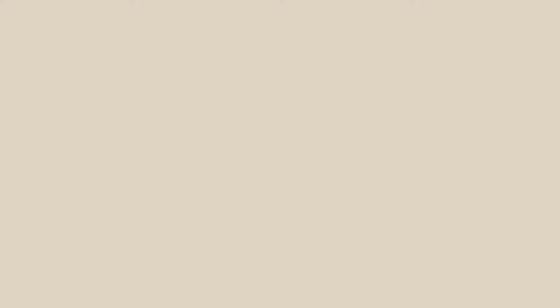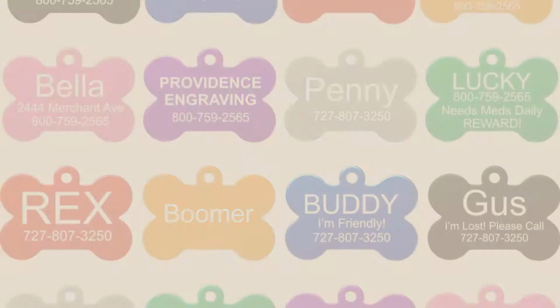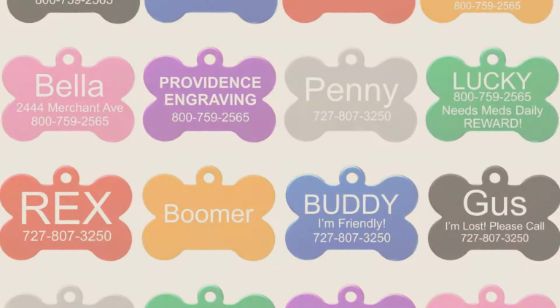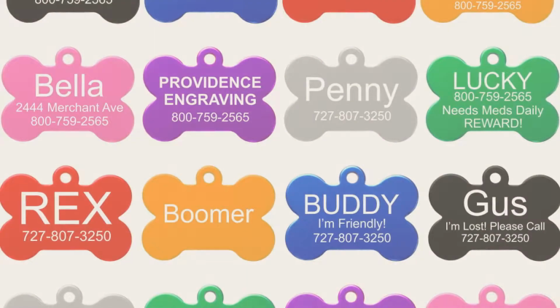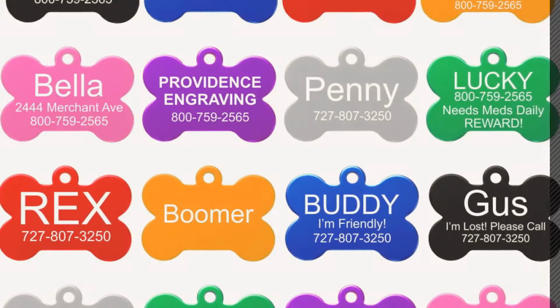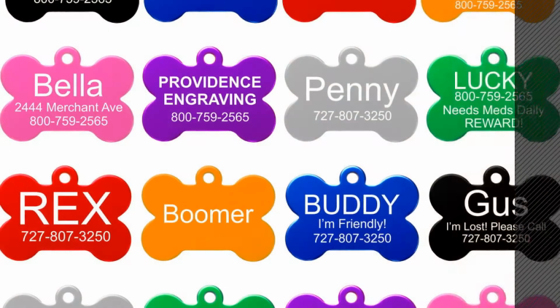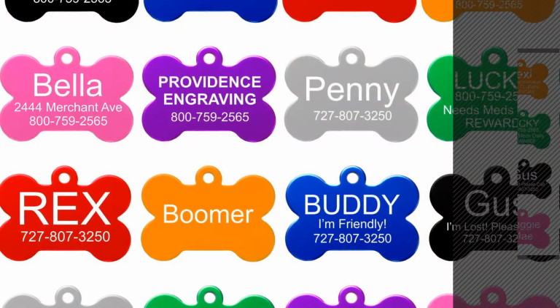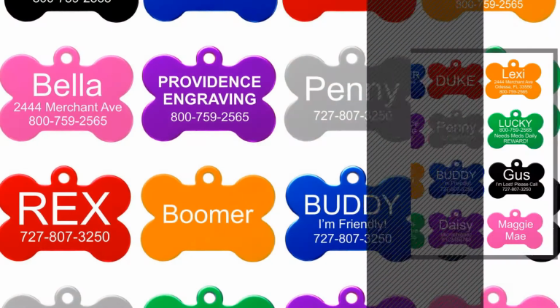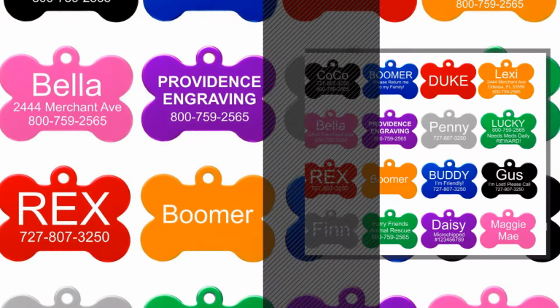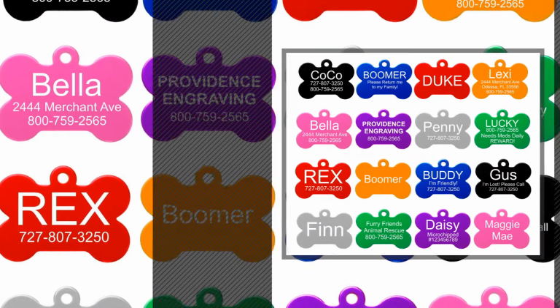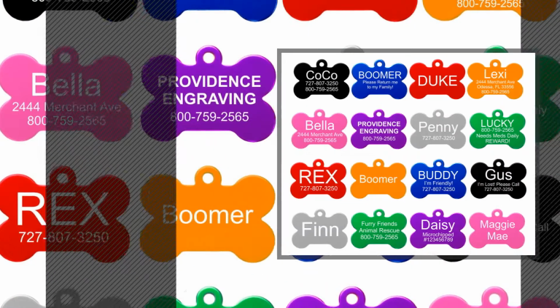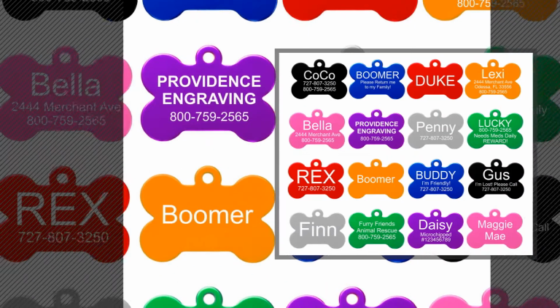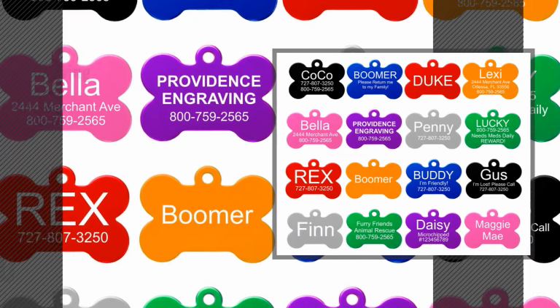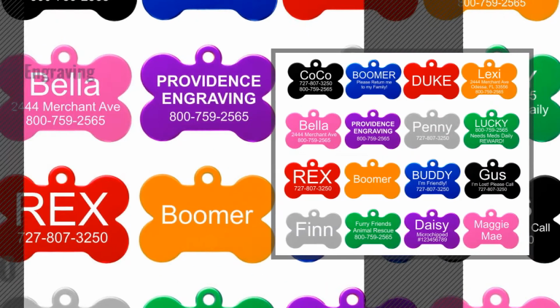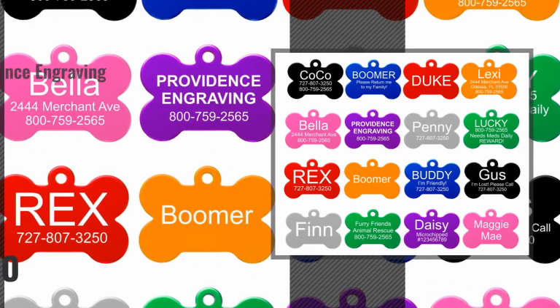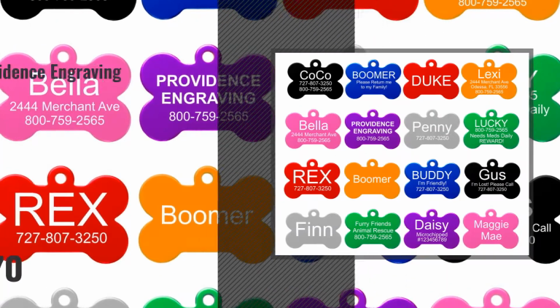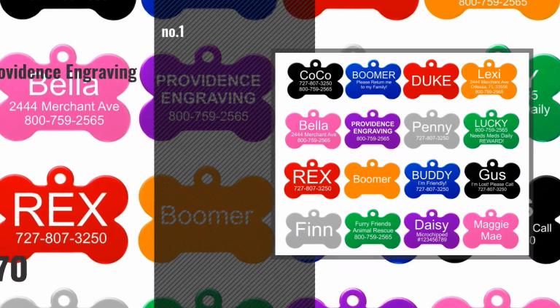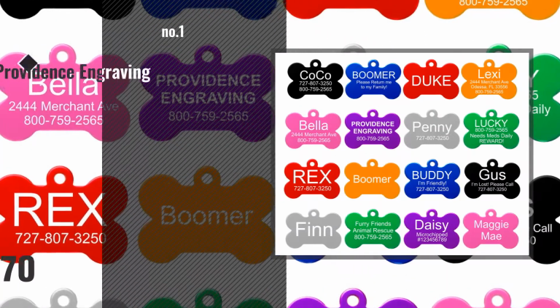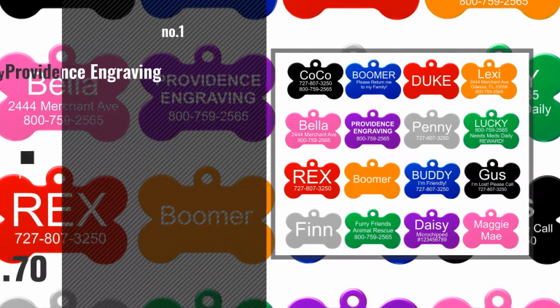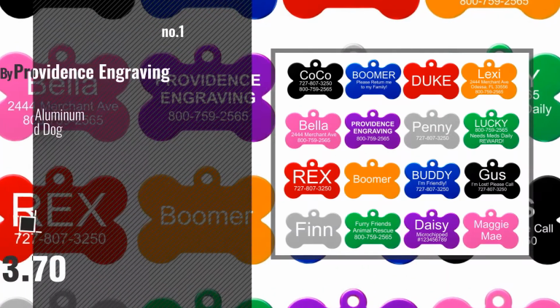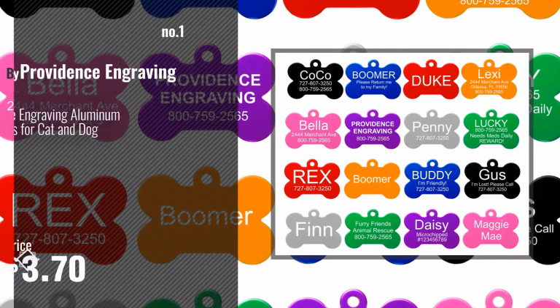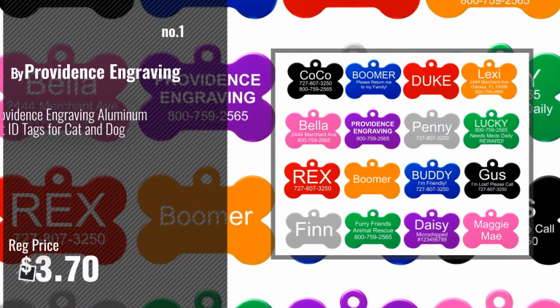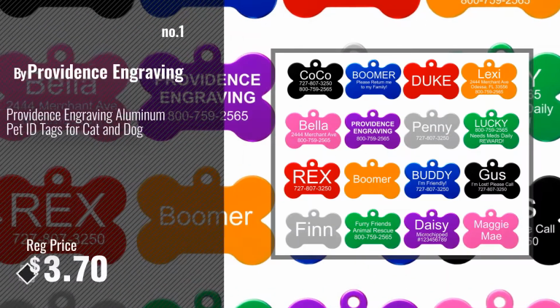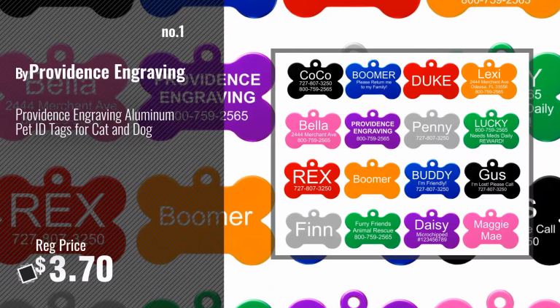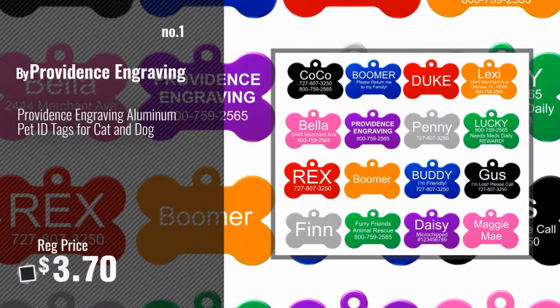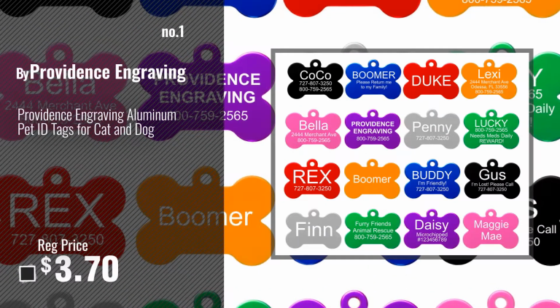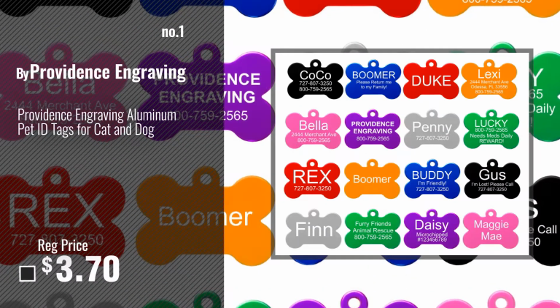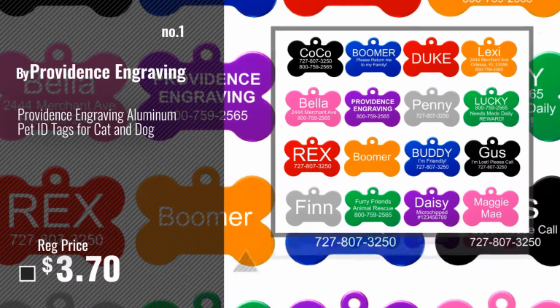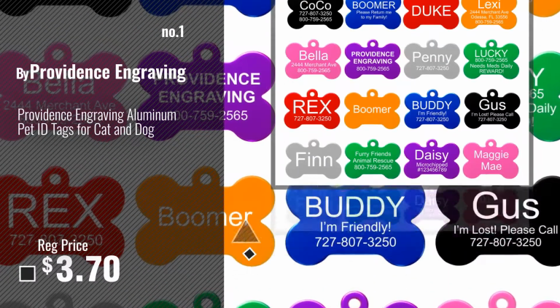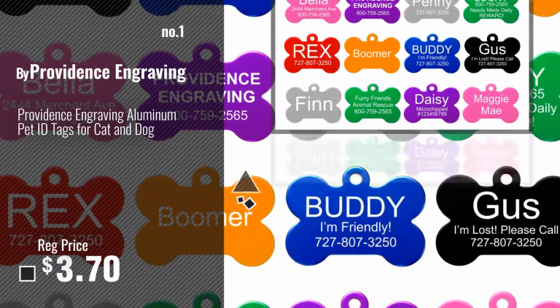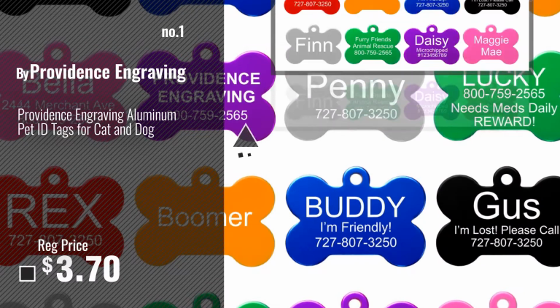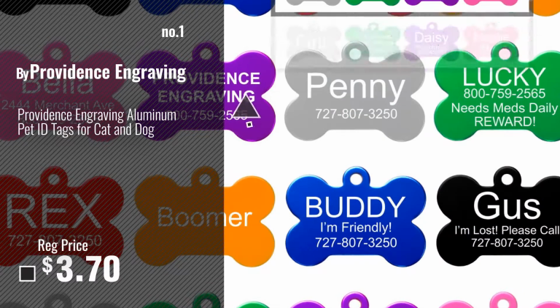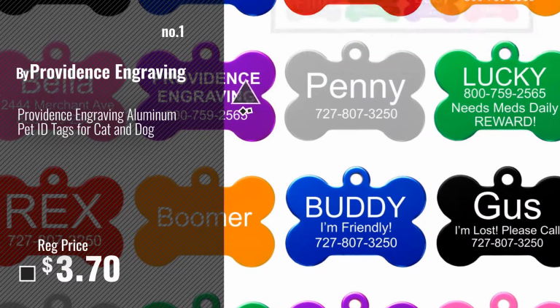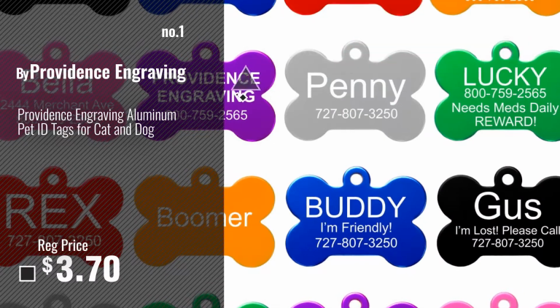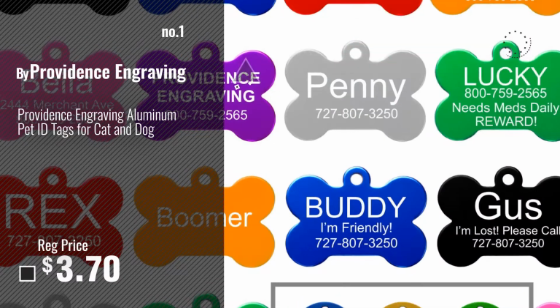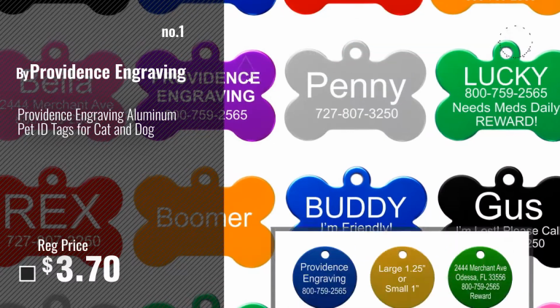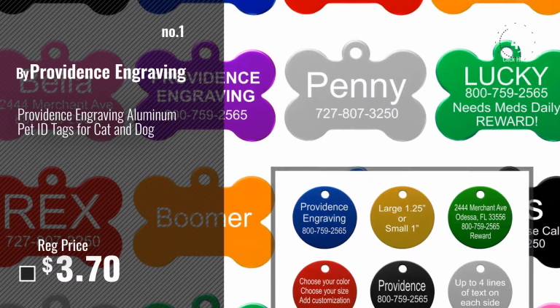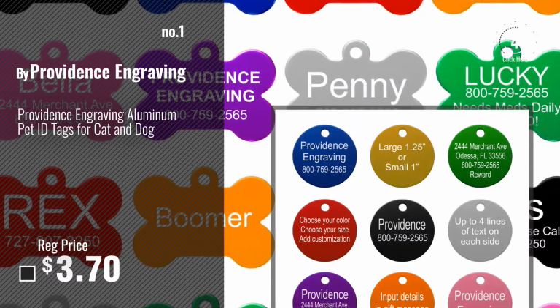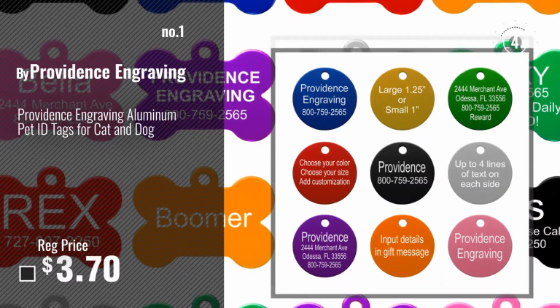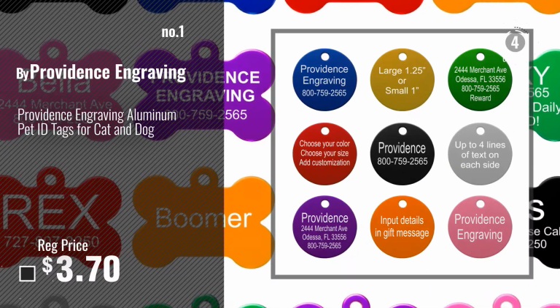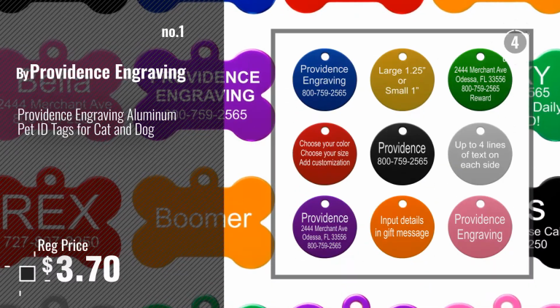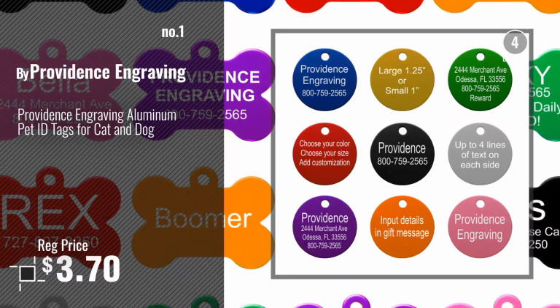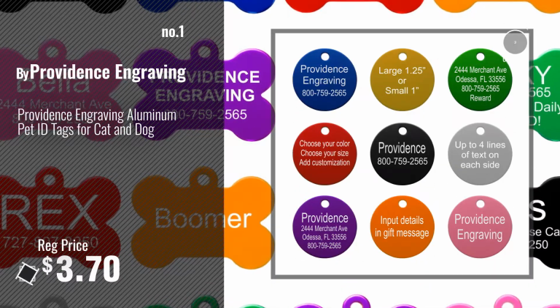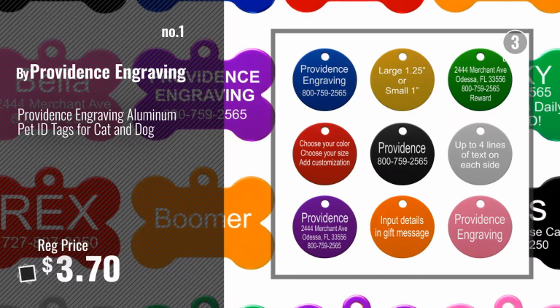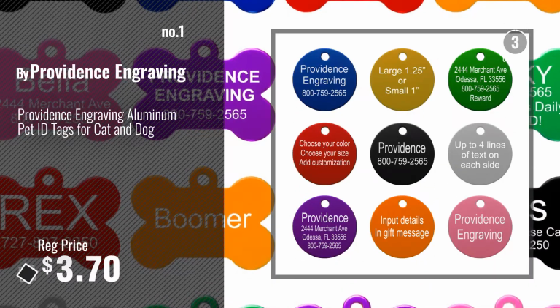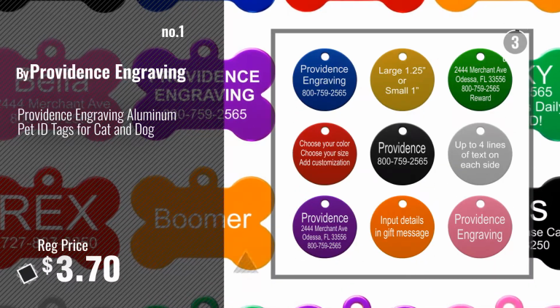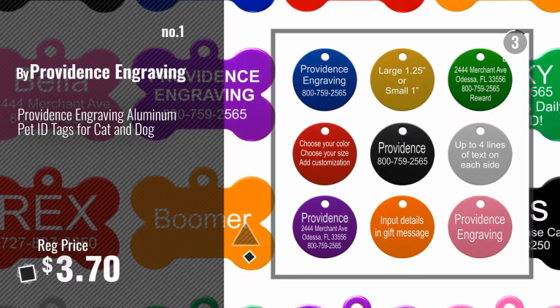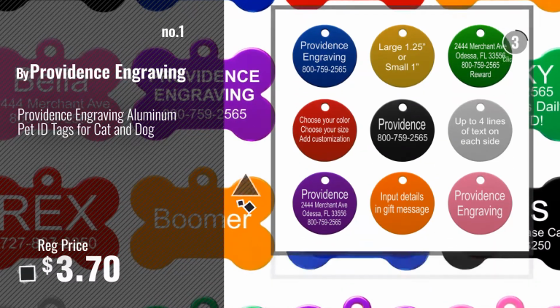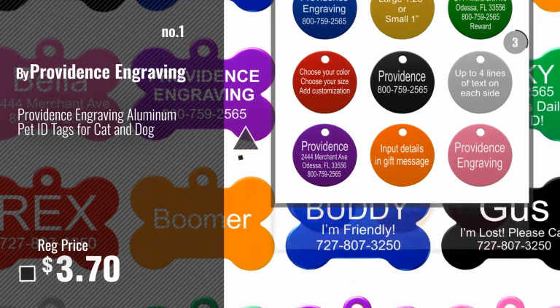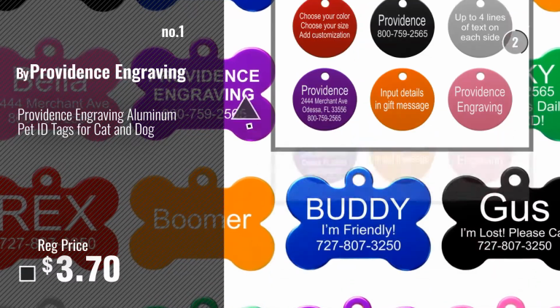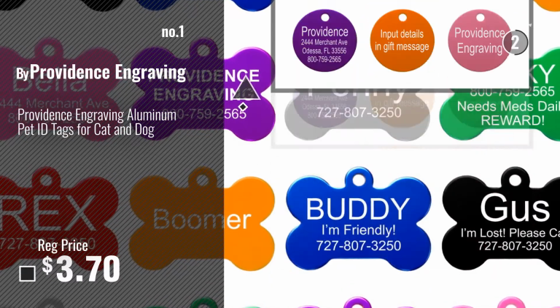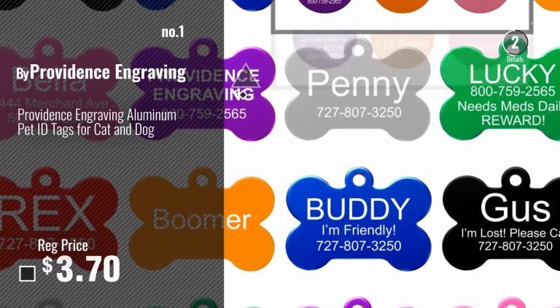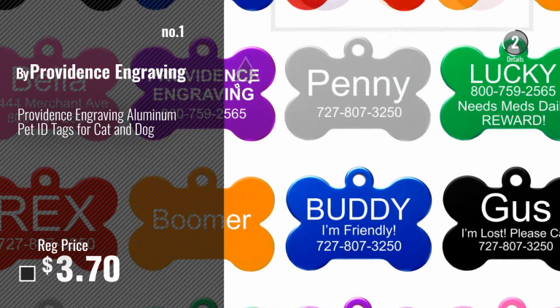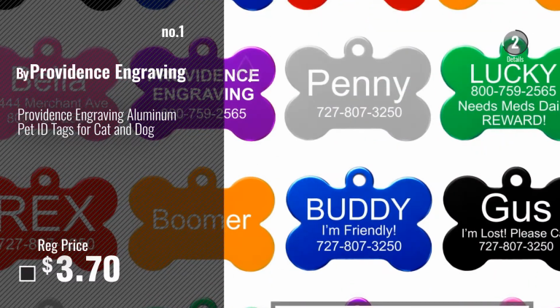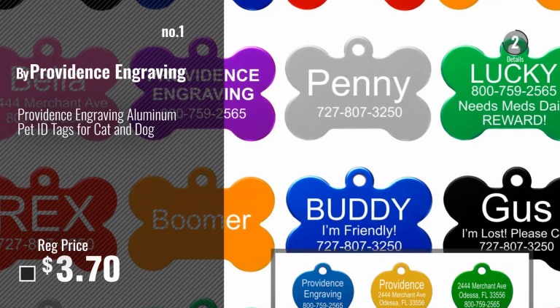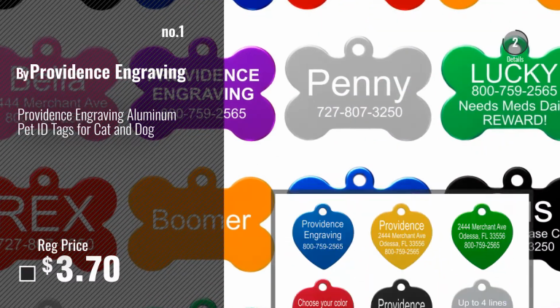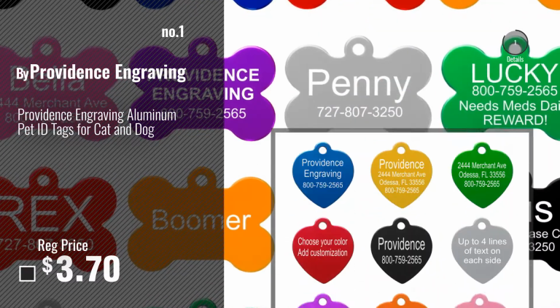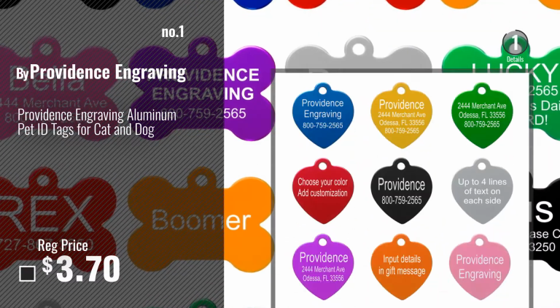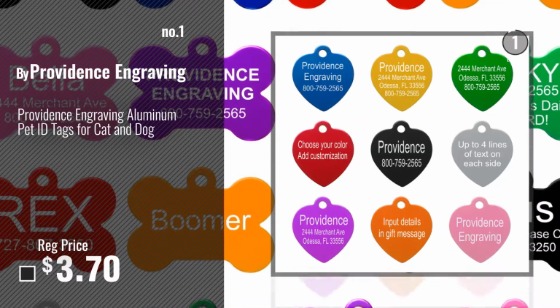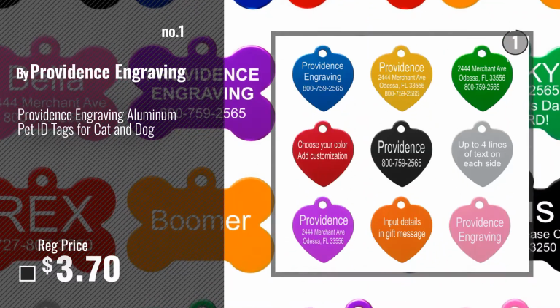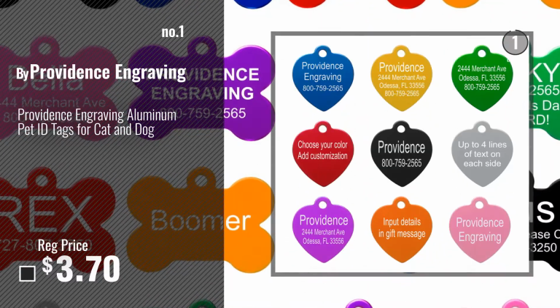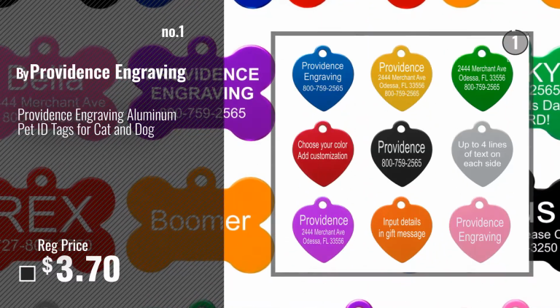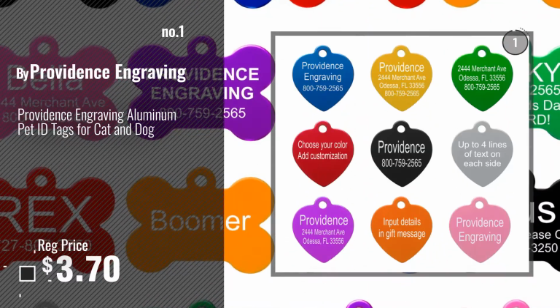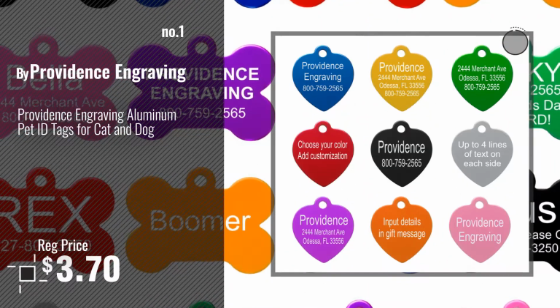Number 1: Most Popular, by Providence Engraving. Watch this video and choose your favorite.